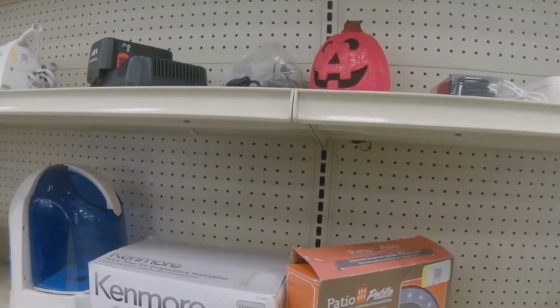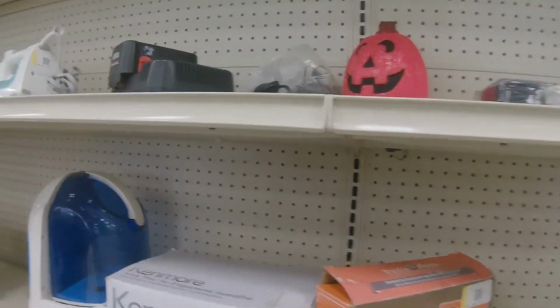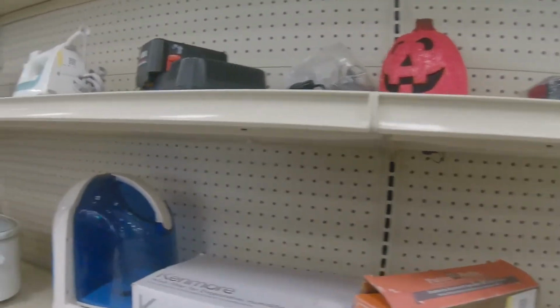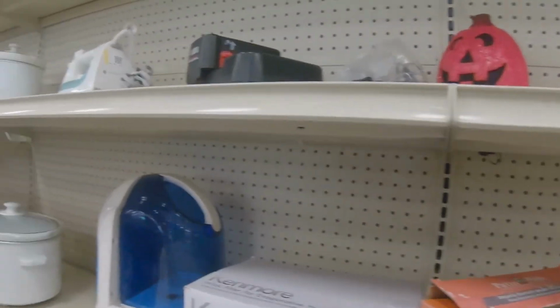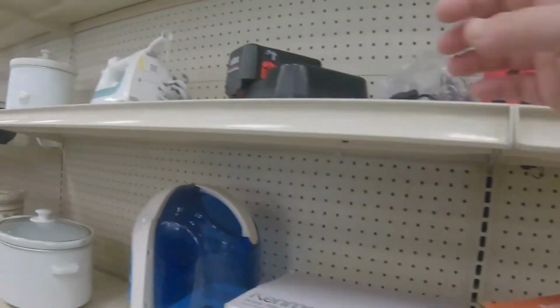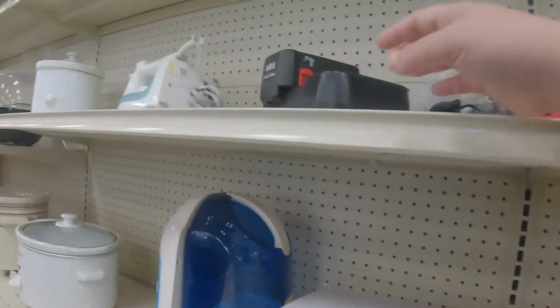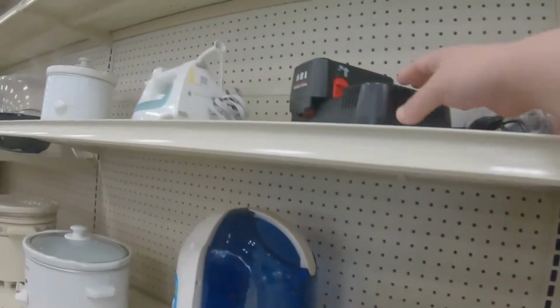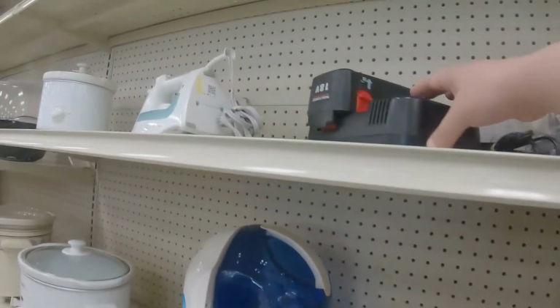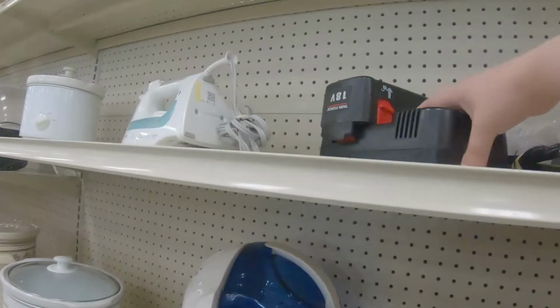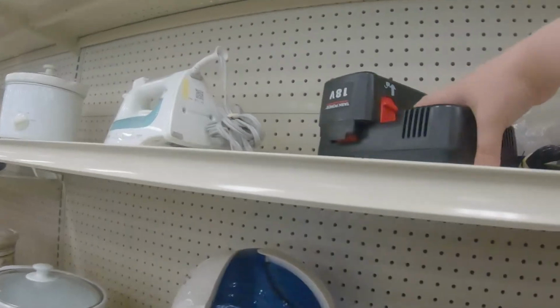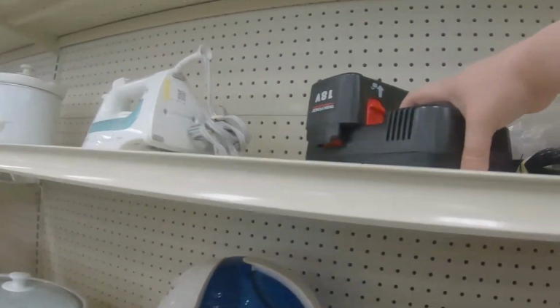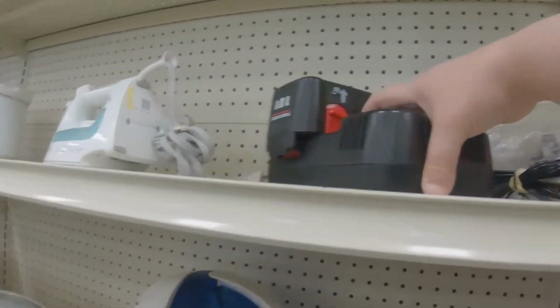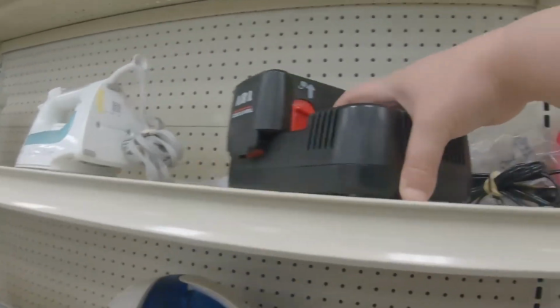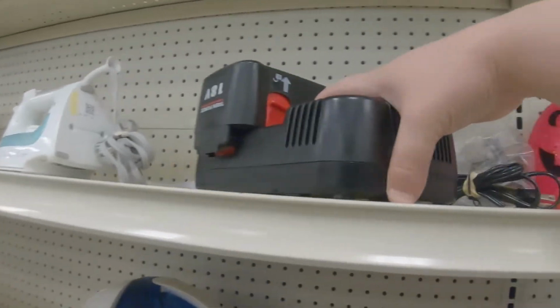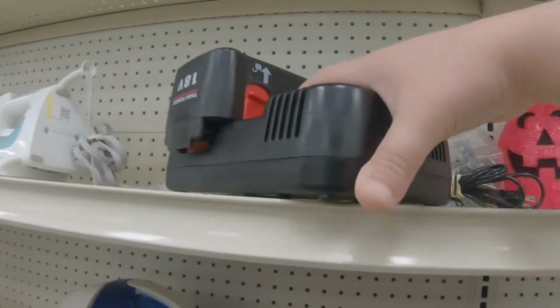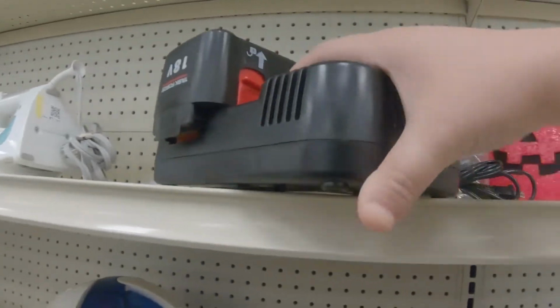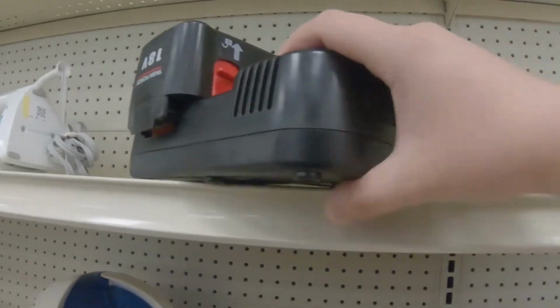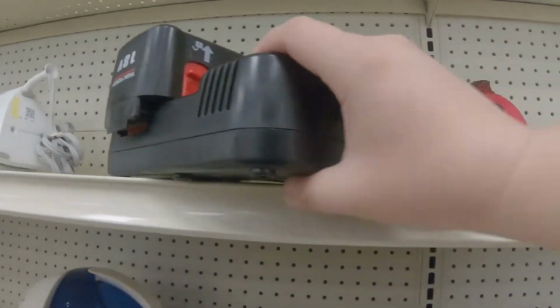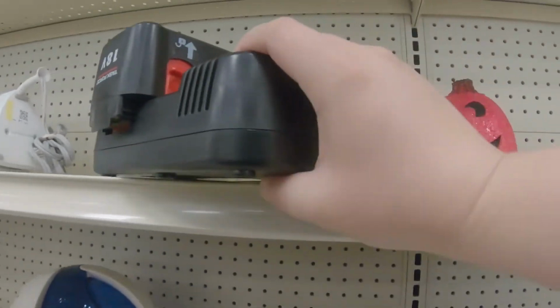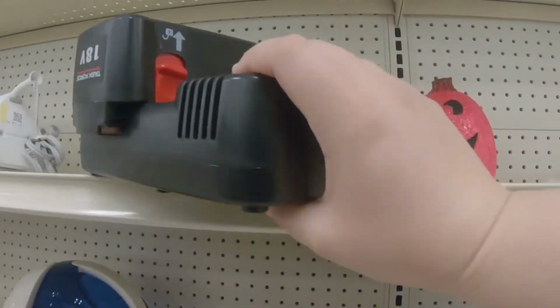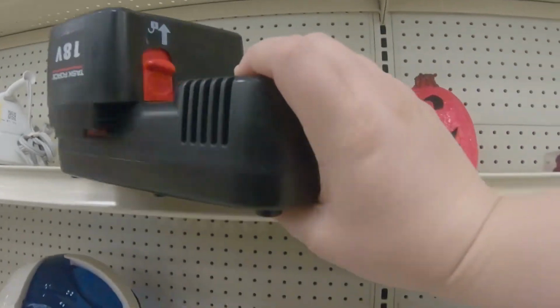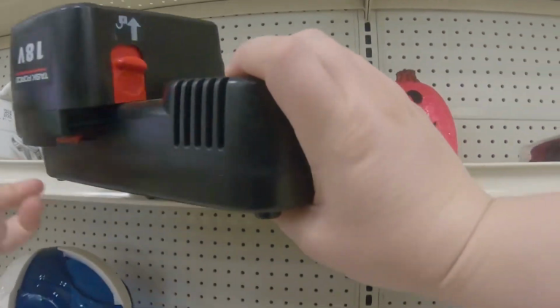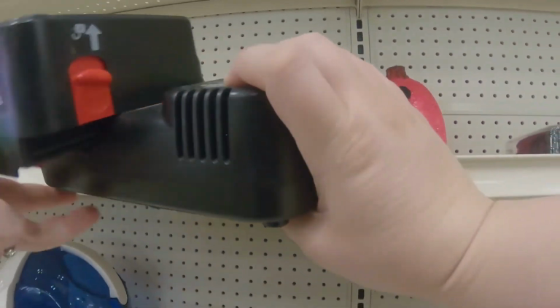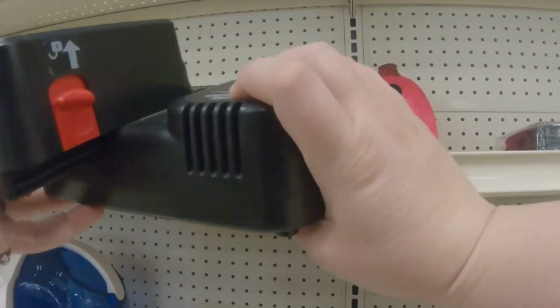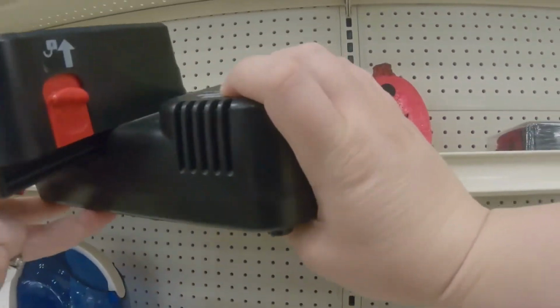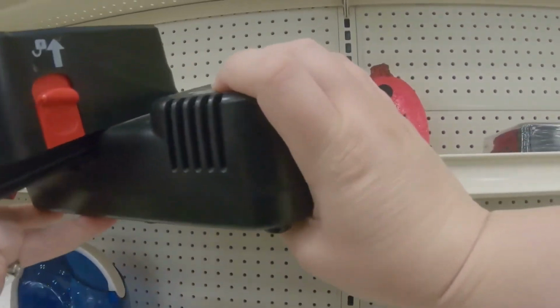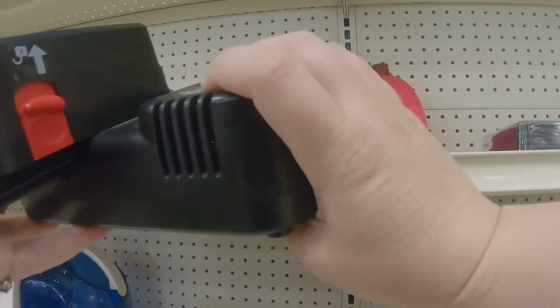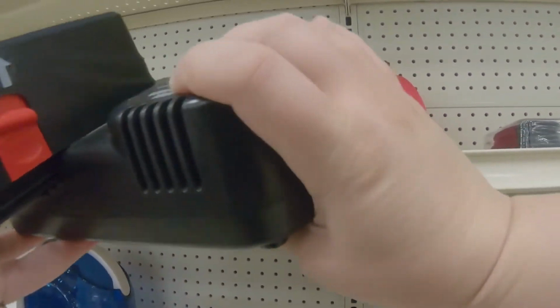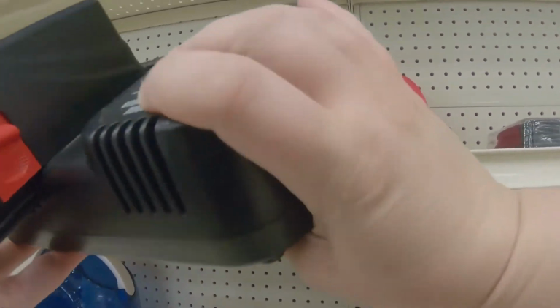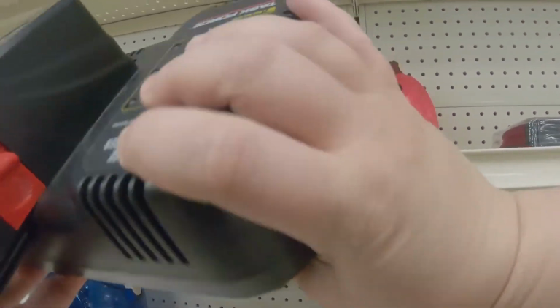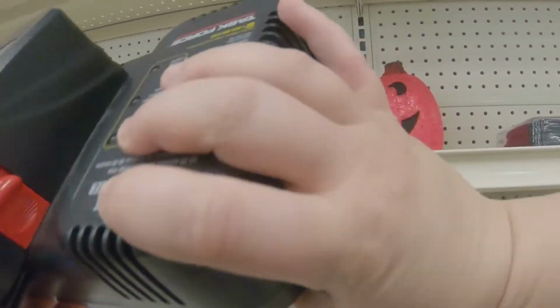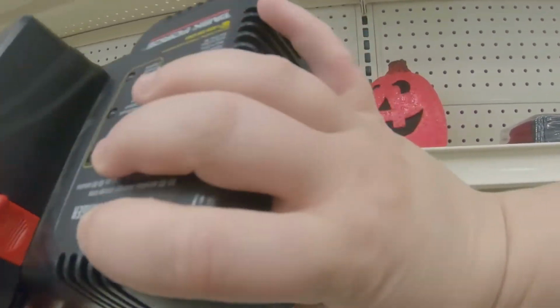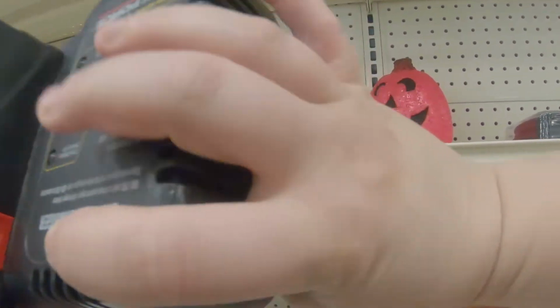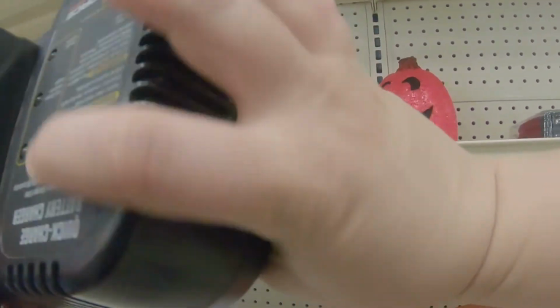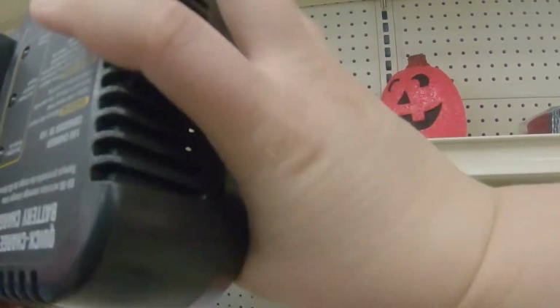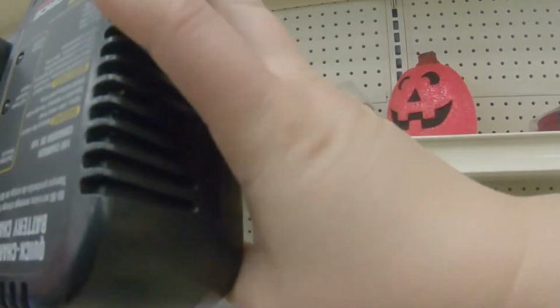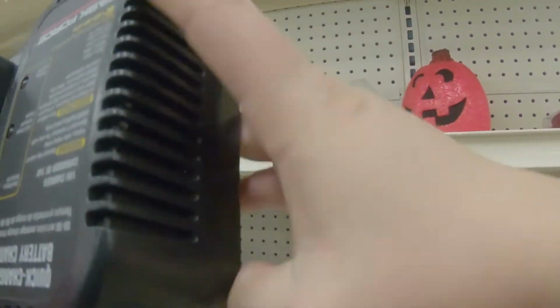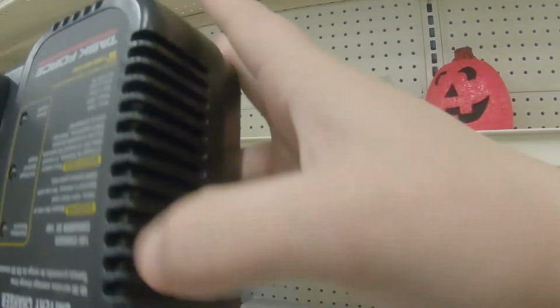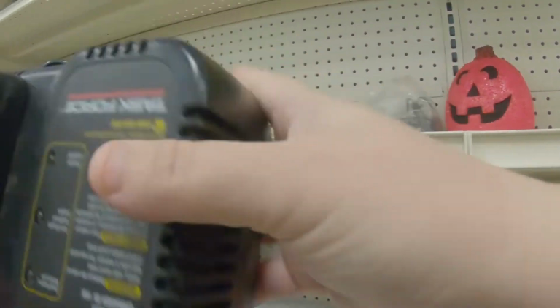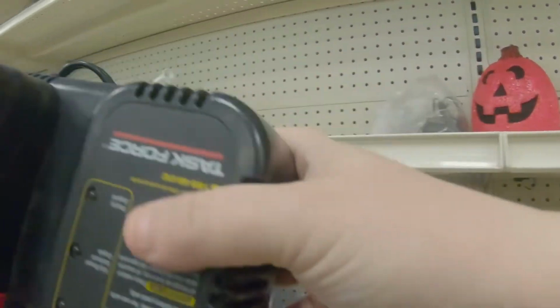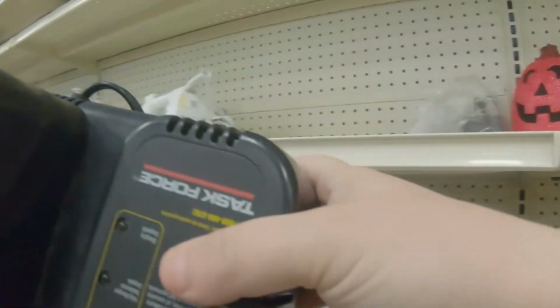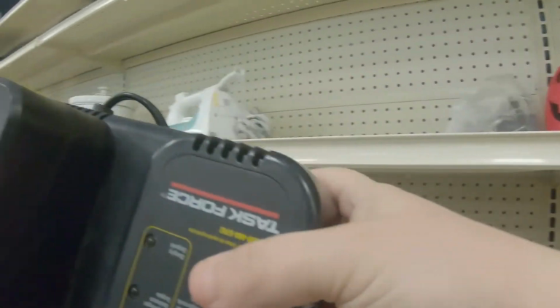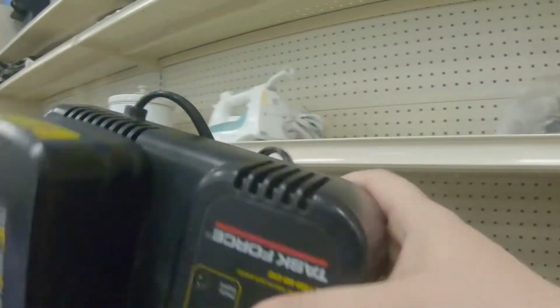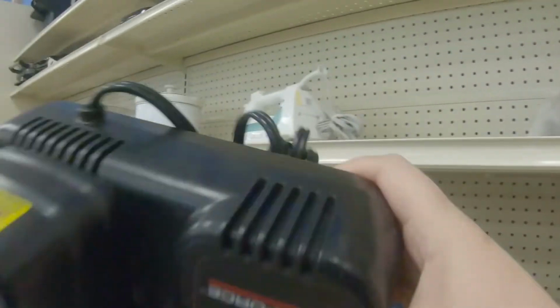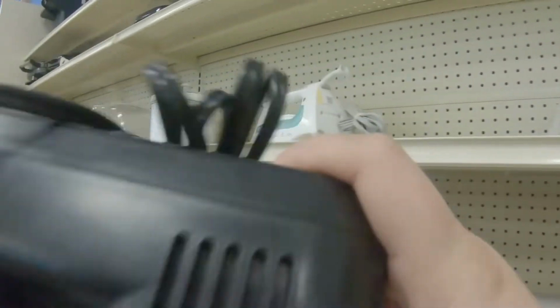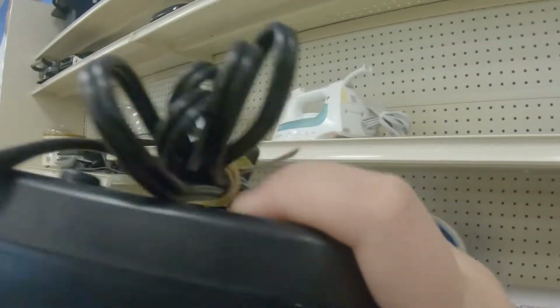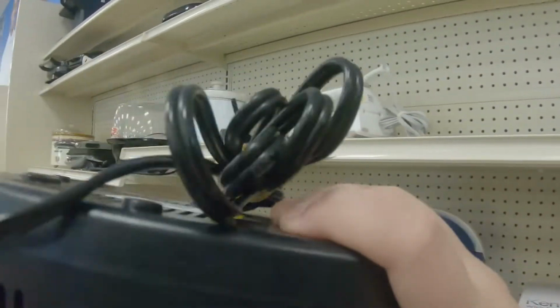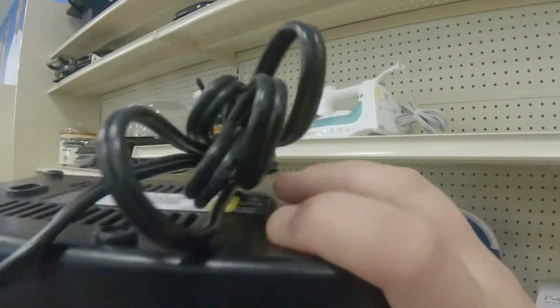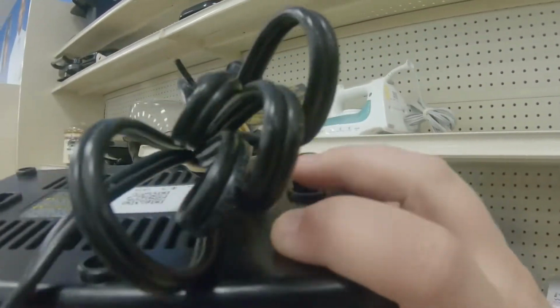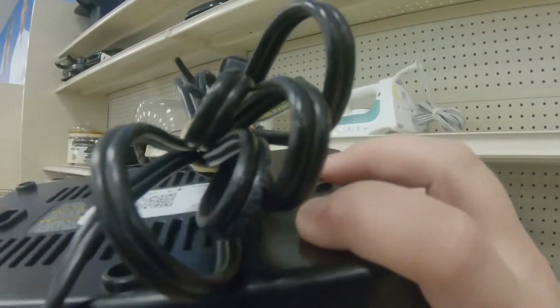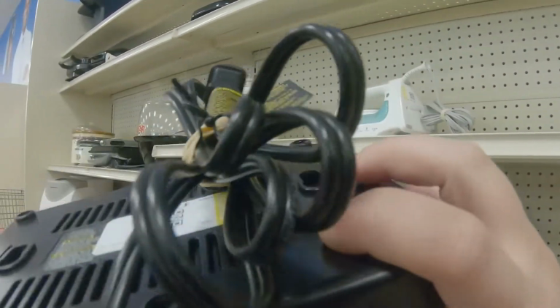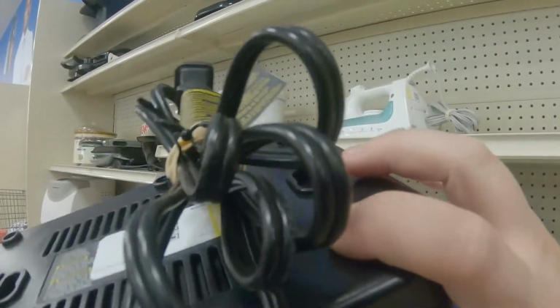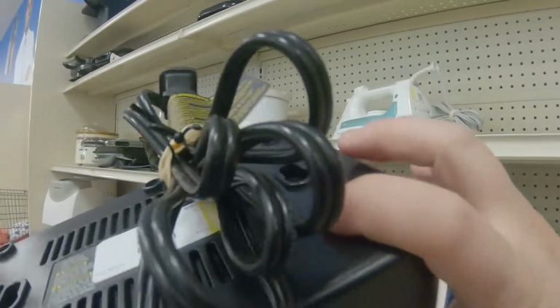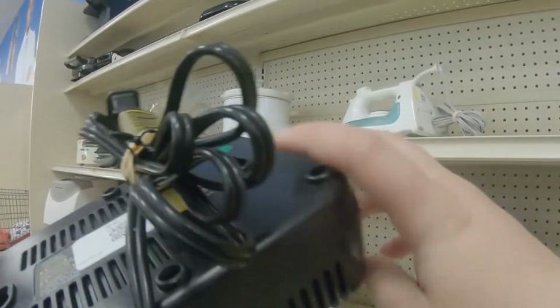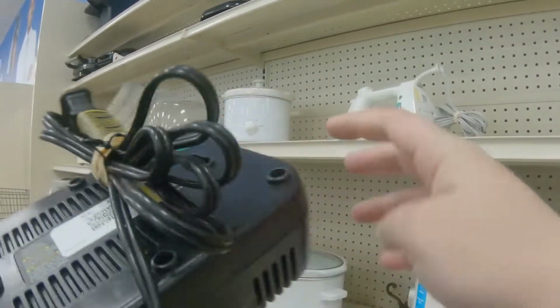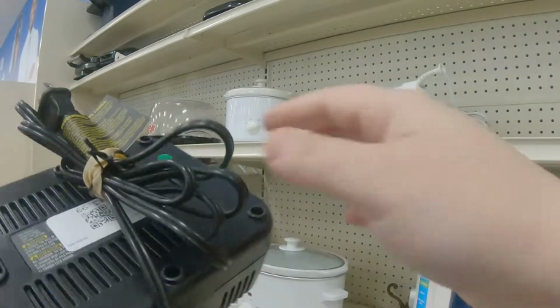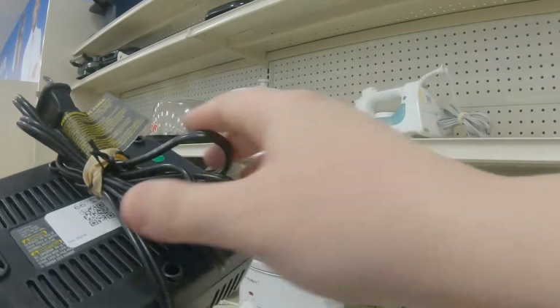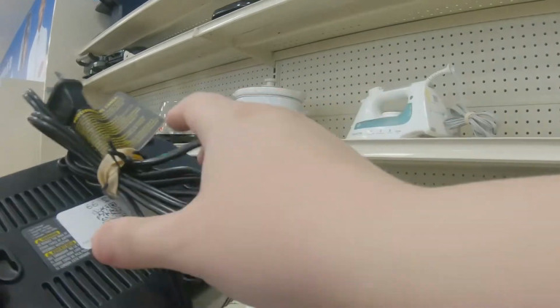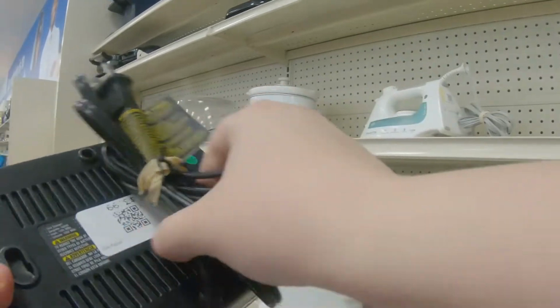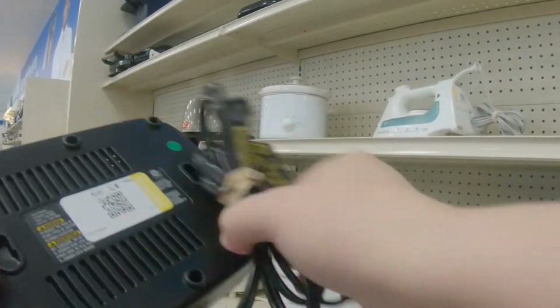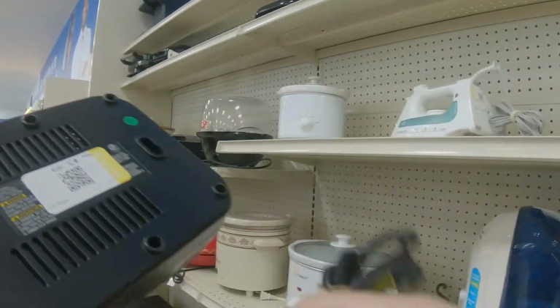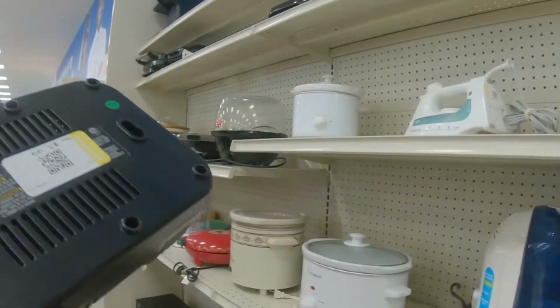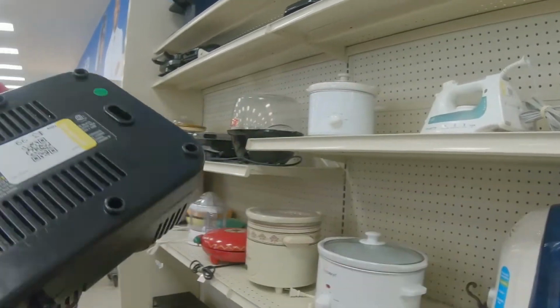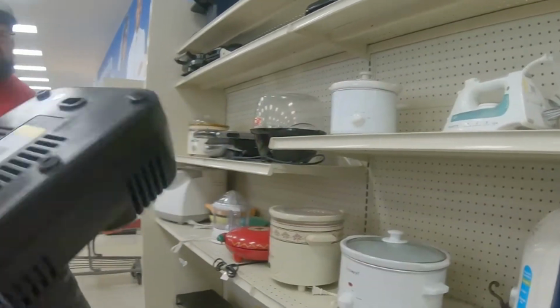Look at this — some kind of battery. You know how good those are.